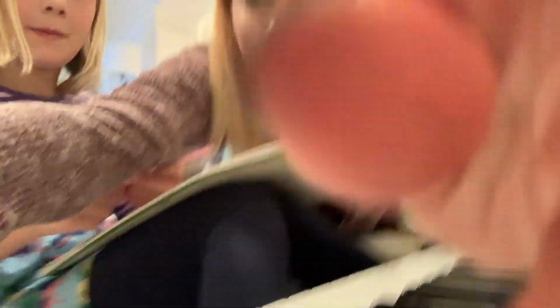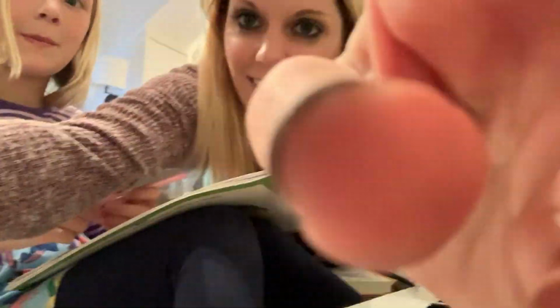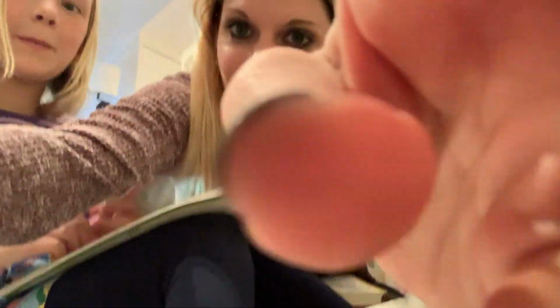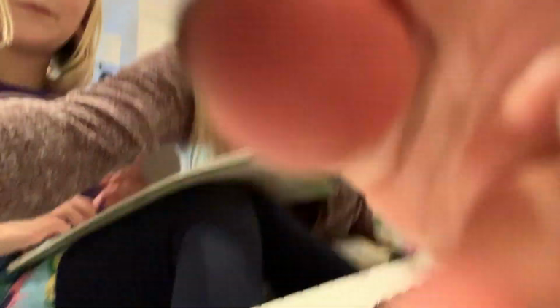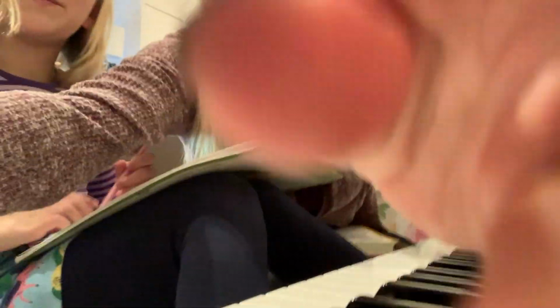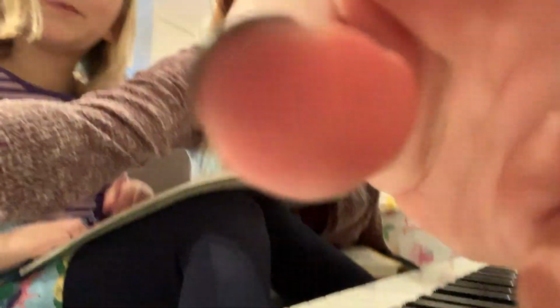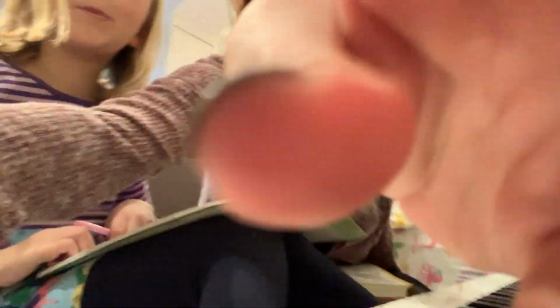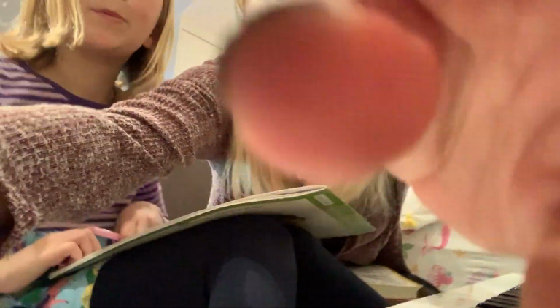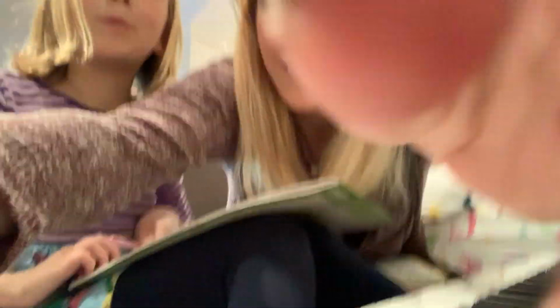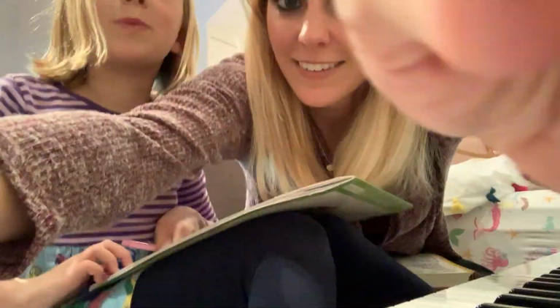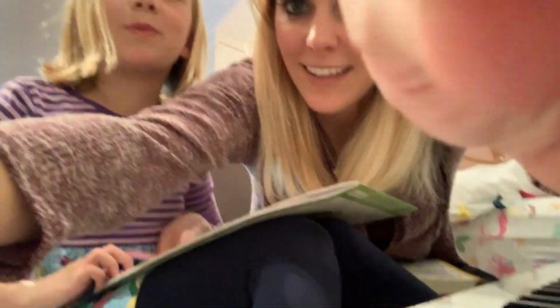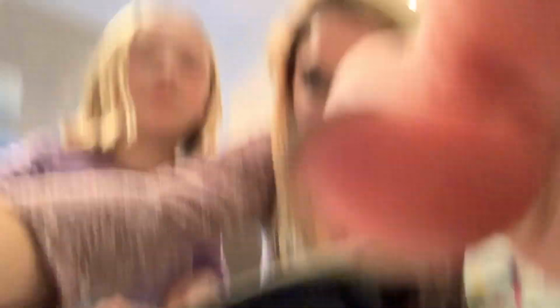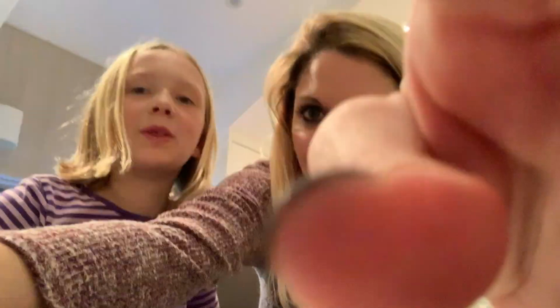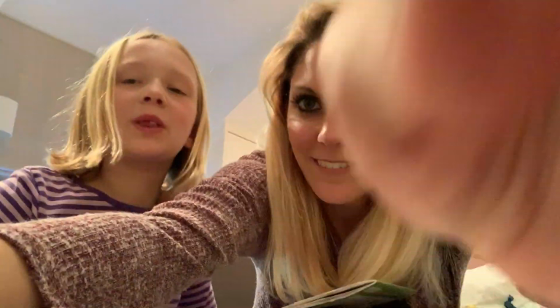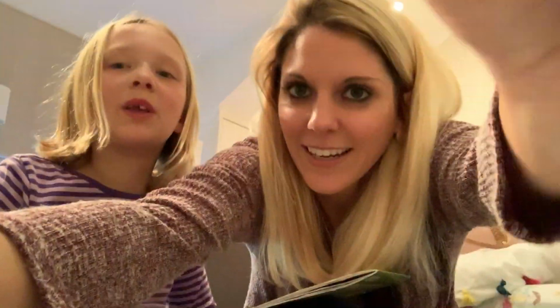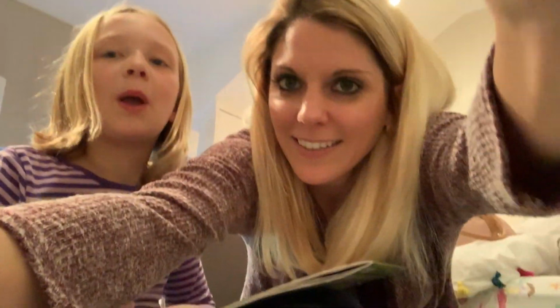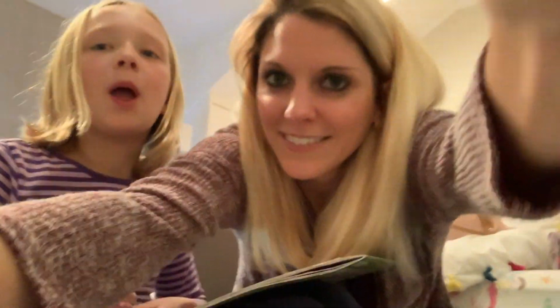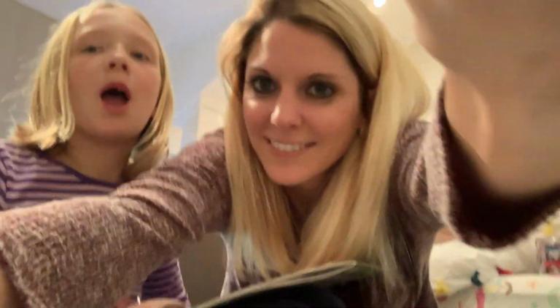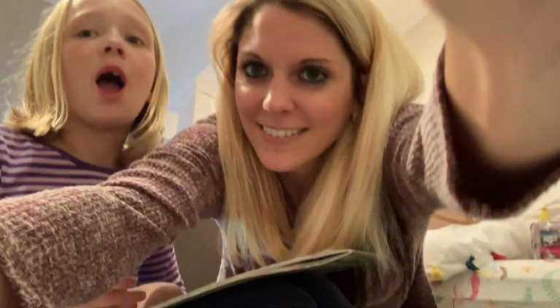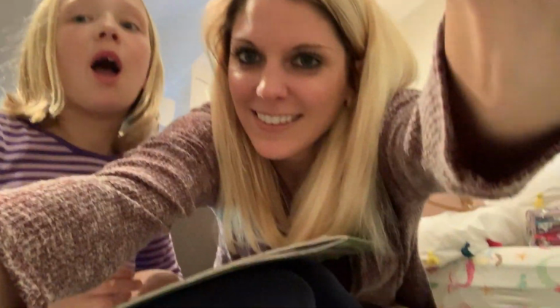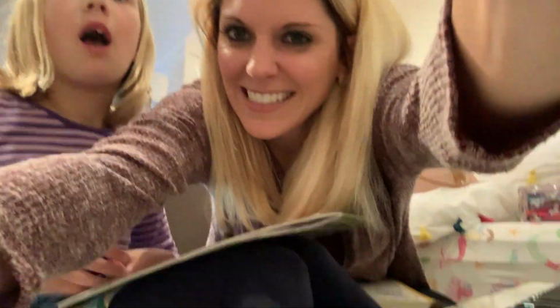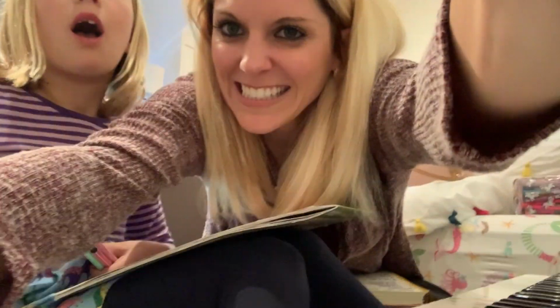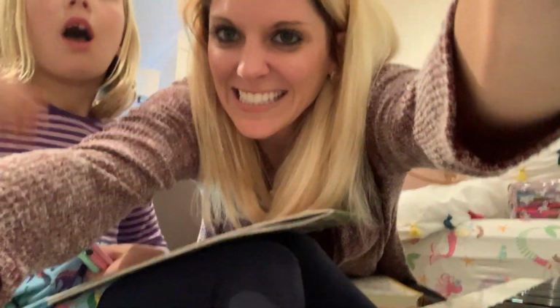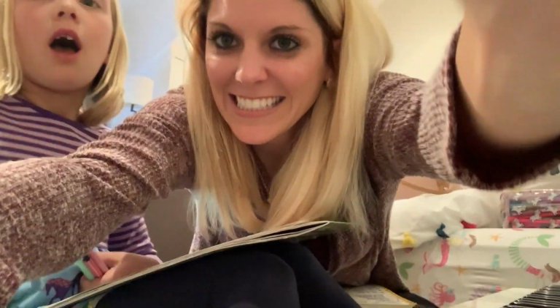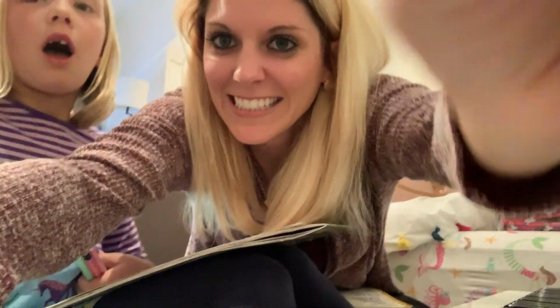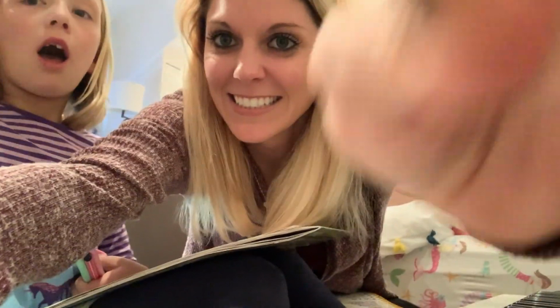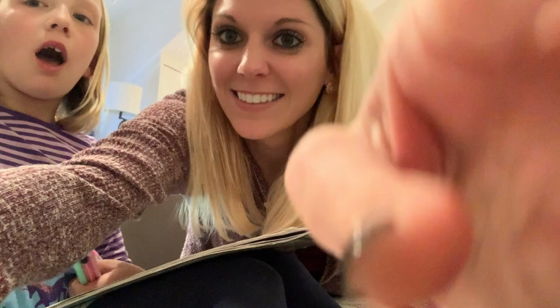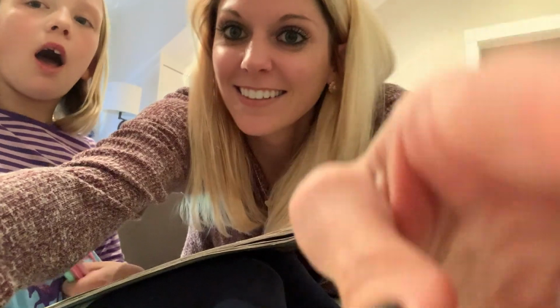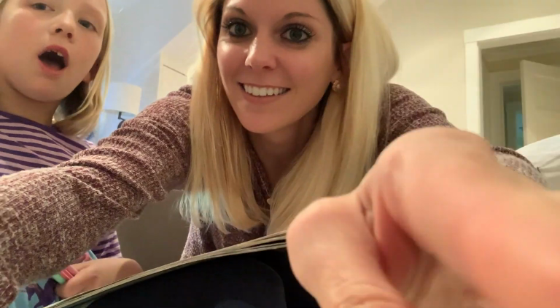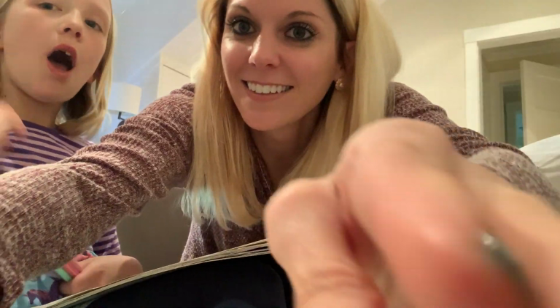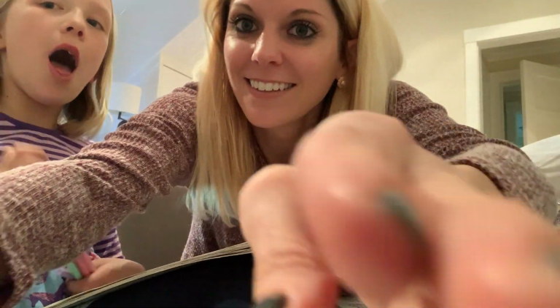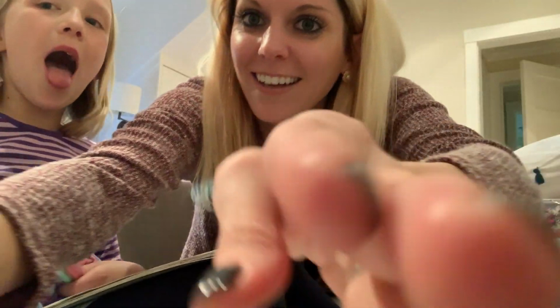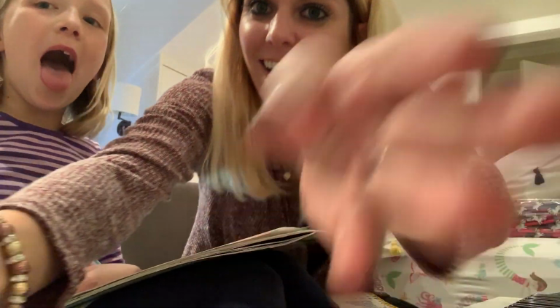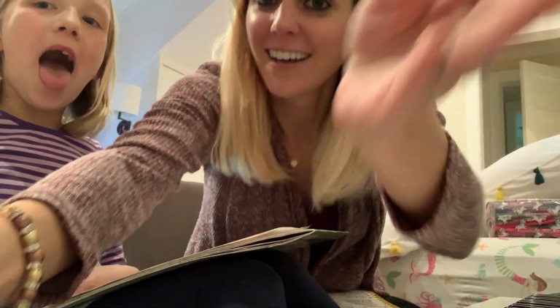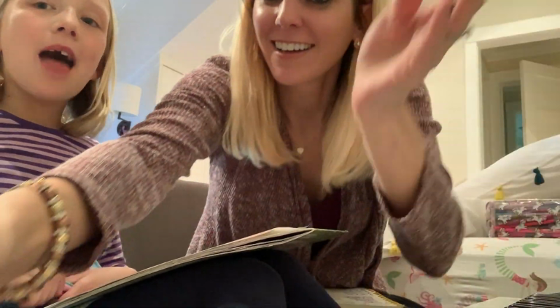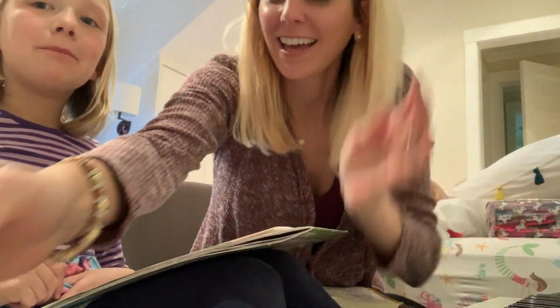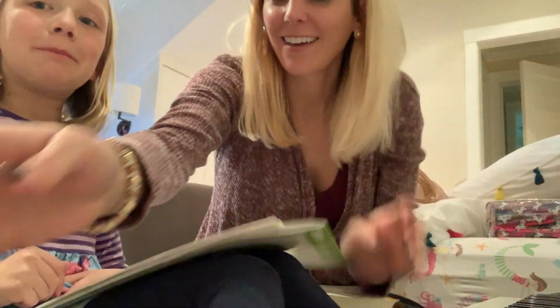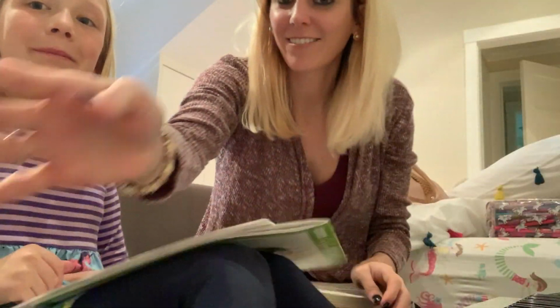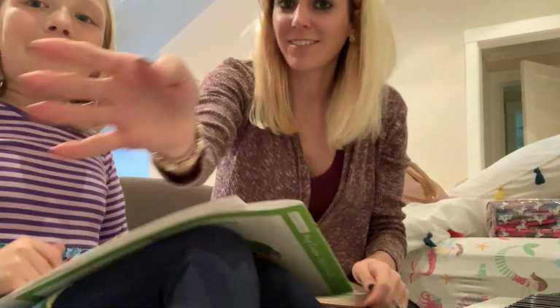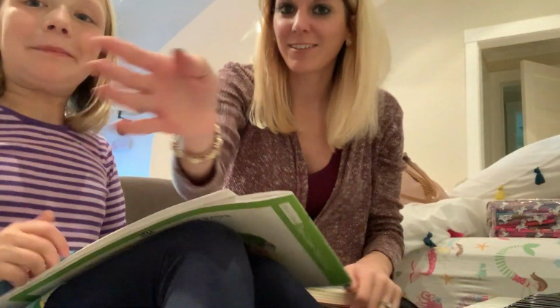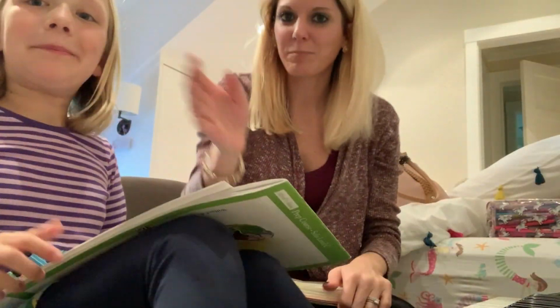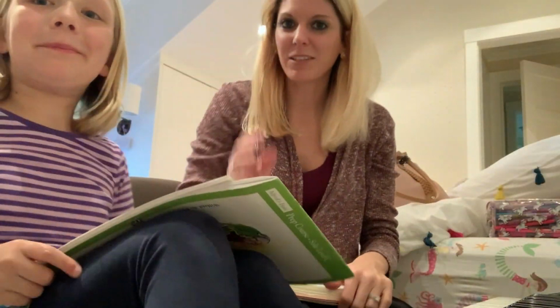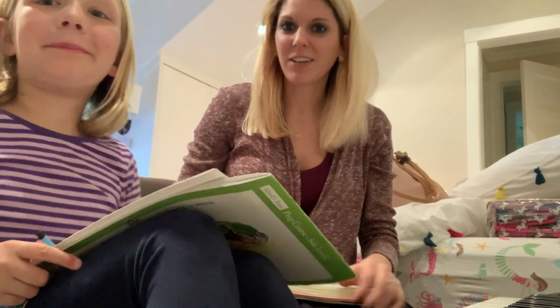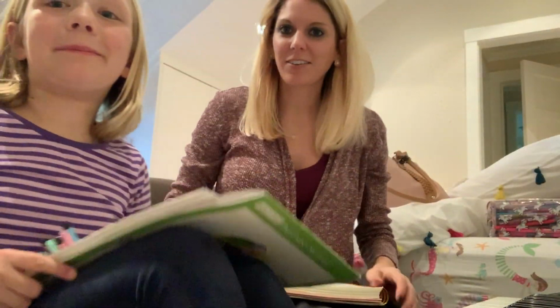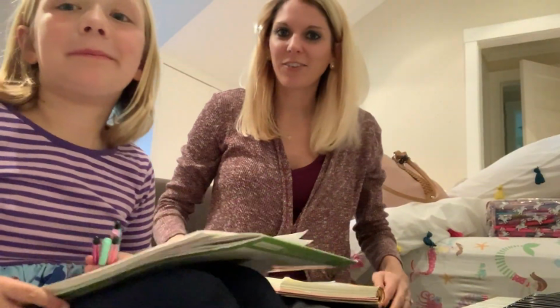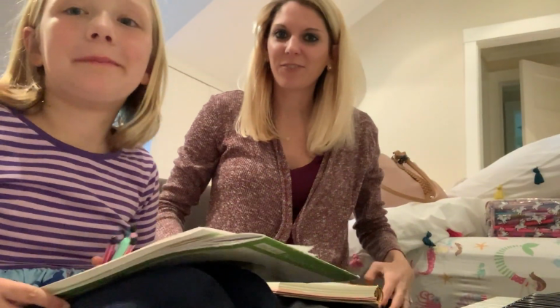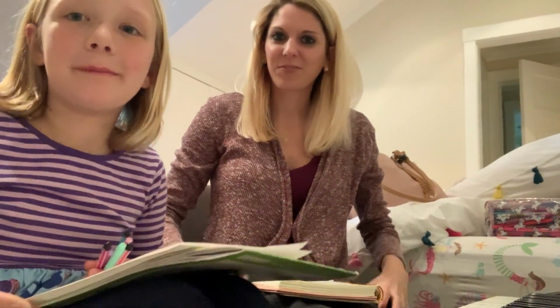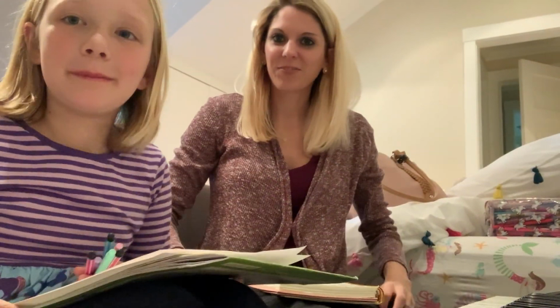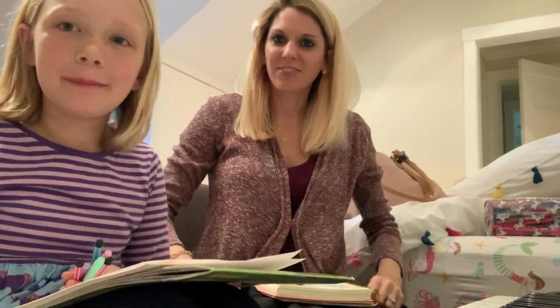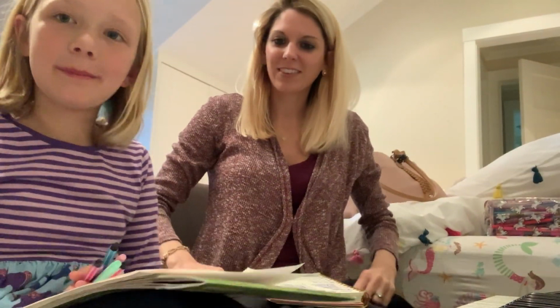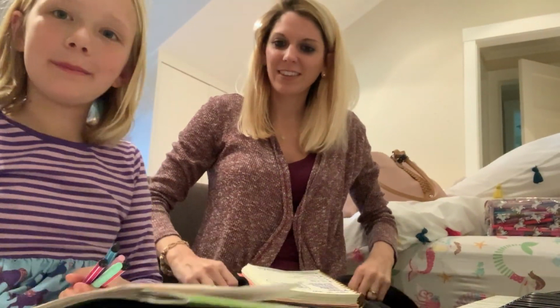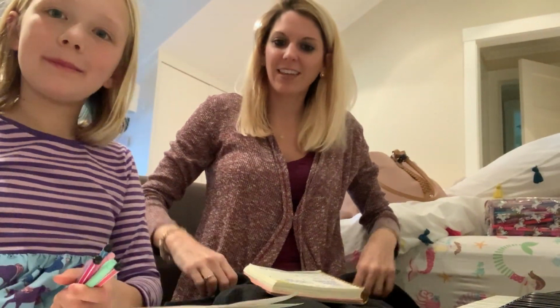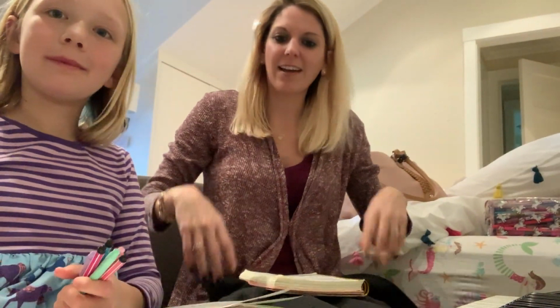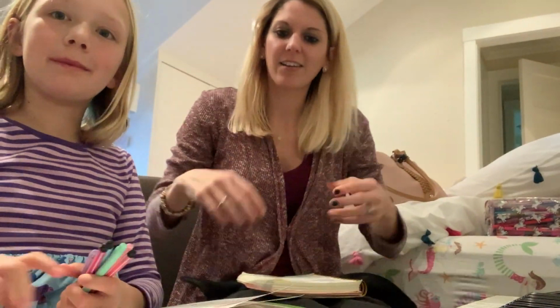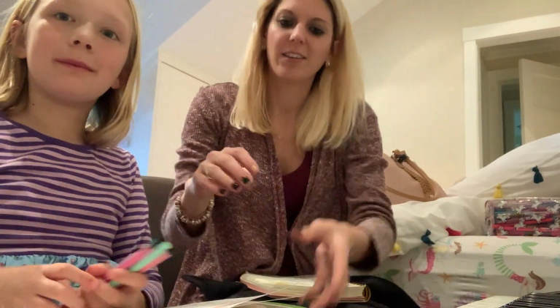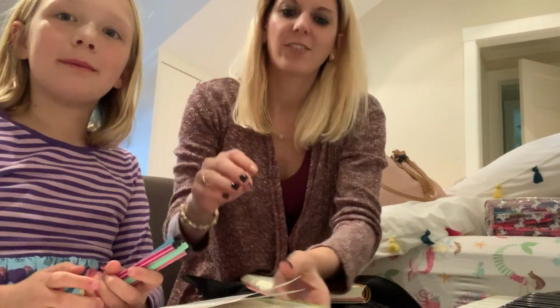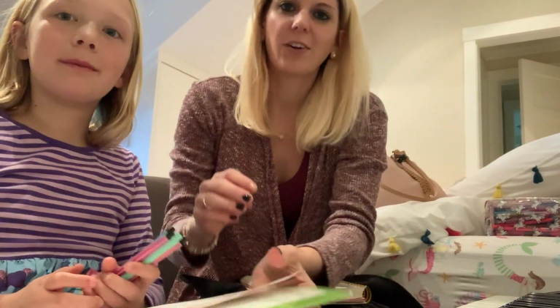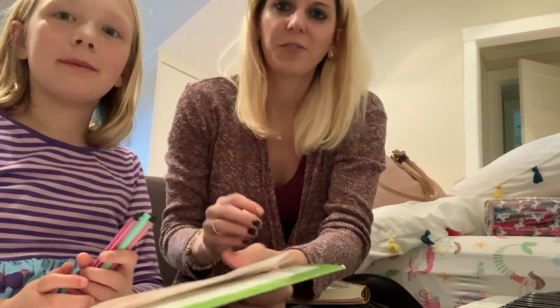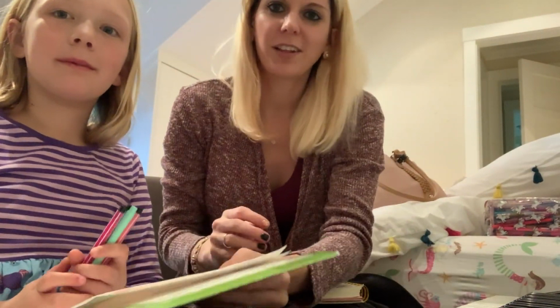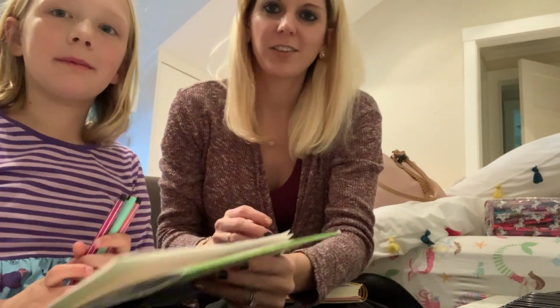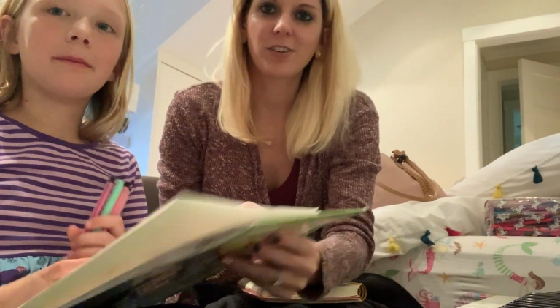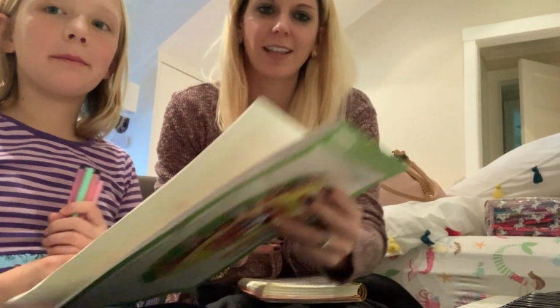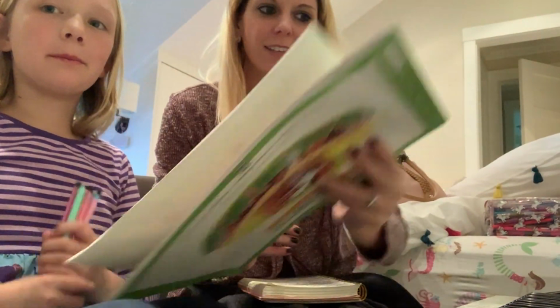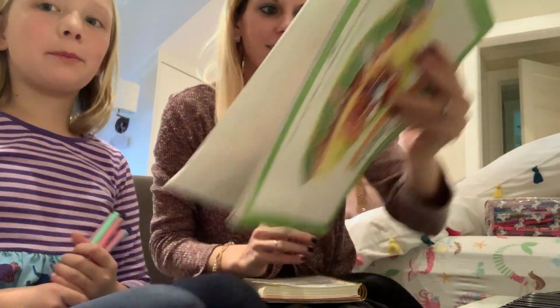There we go. Stay right. Okay, we'll just be gentle. Okay, so let's try this.